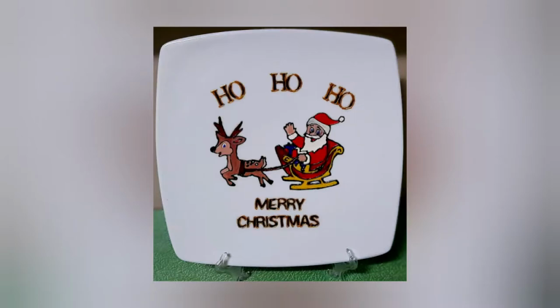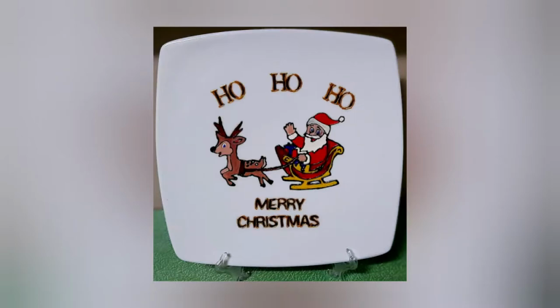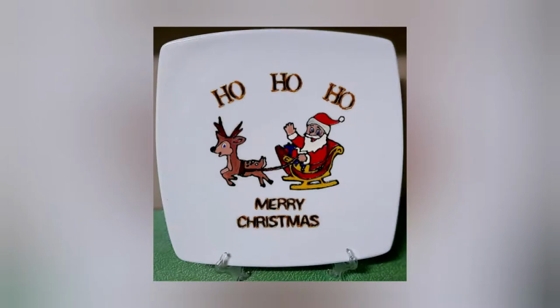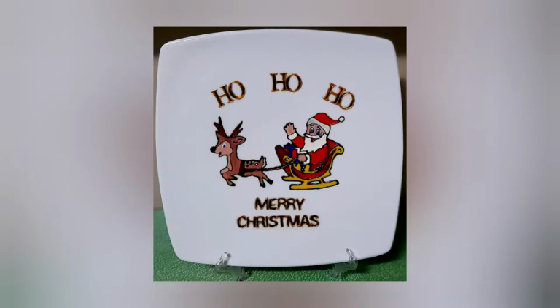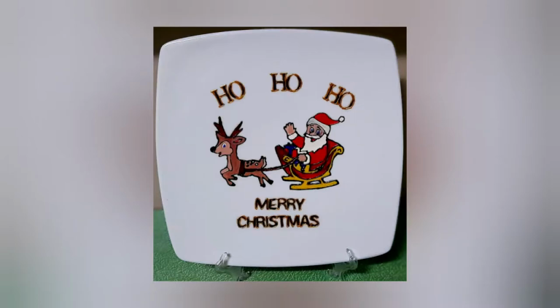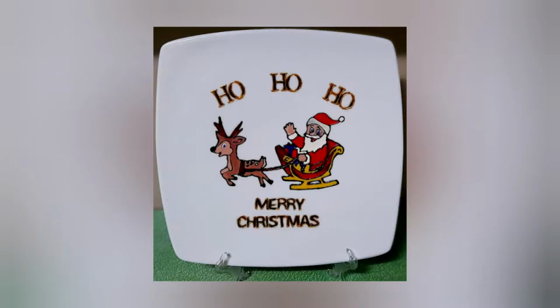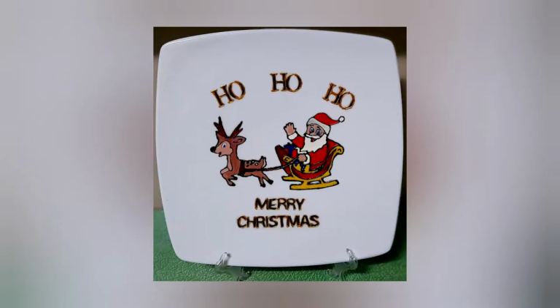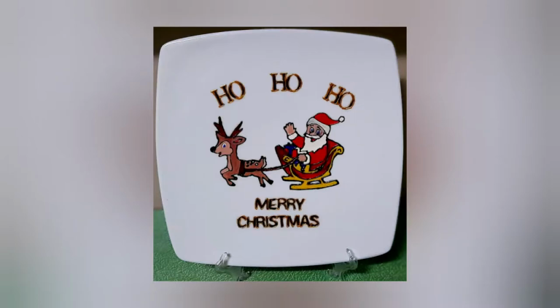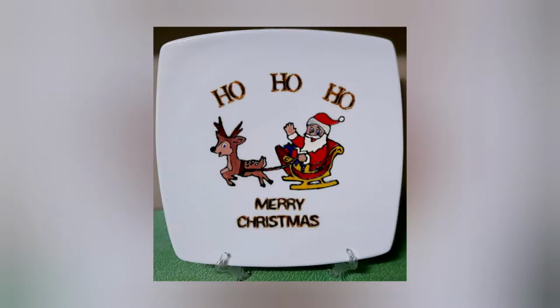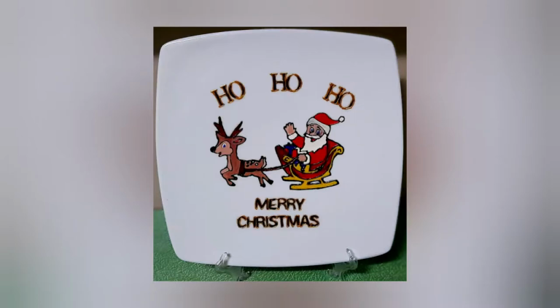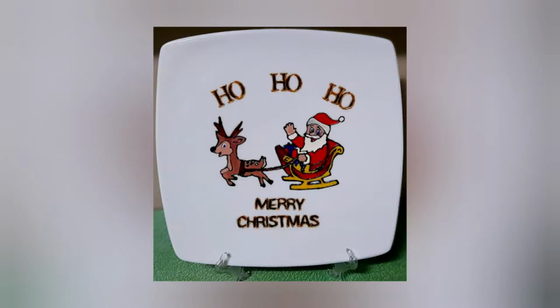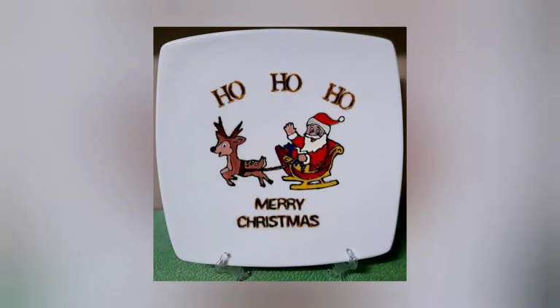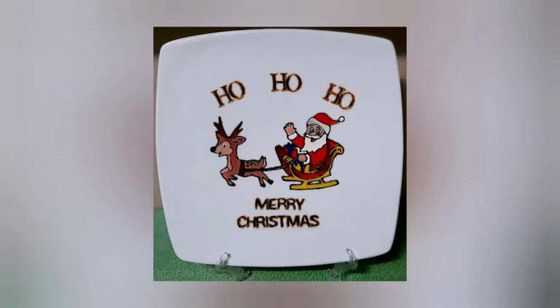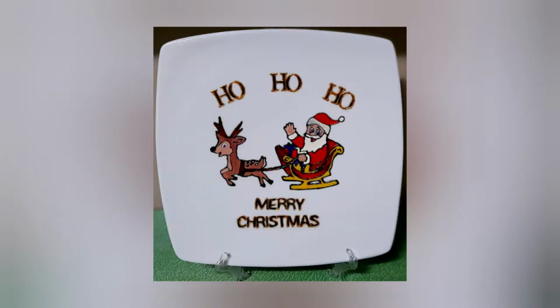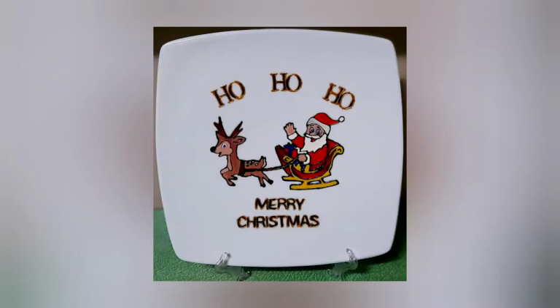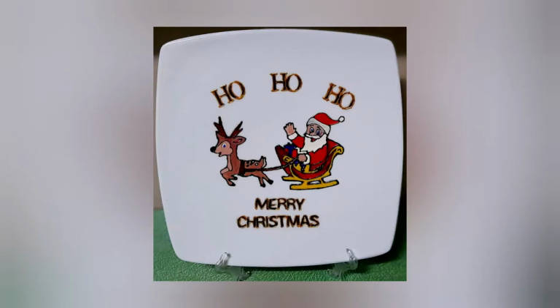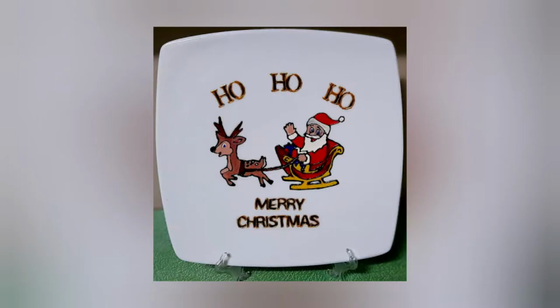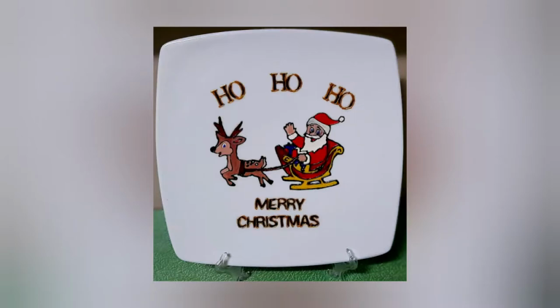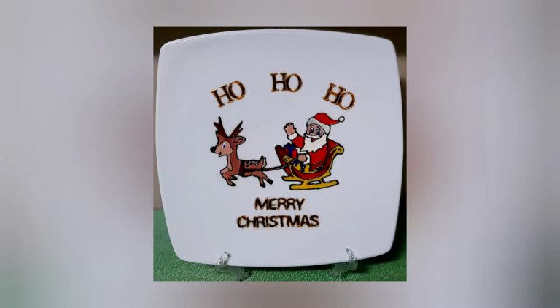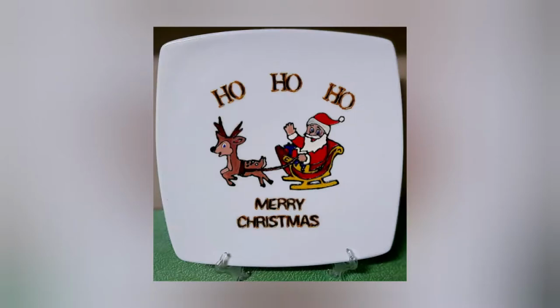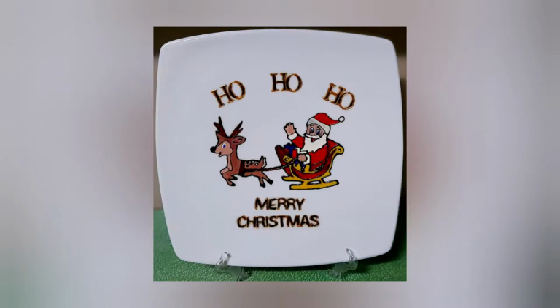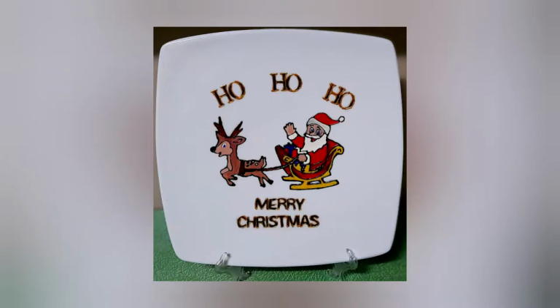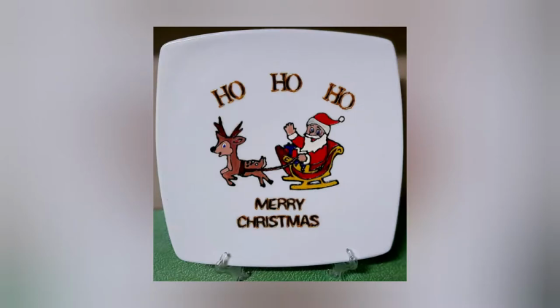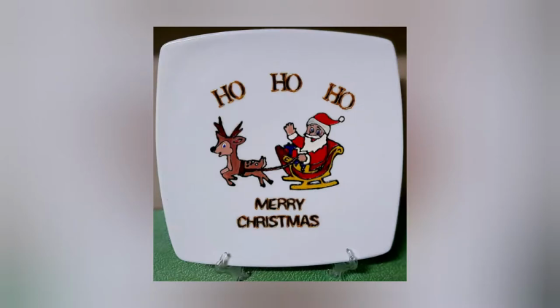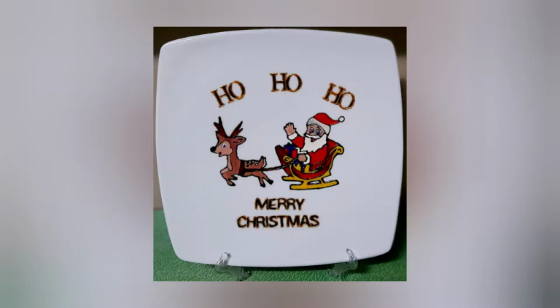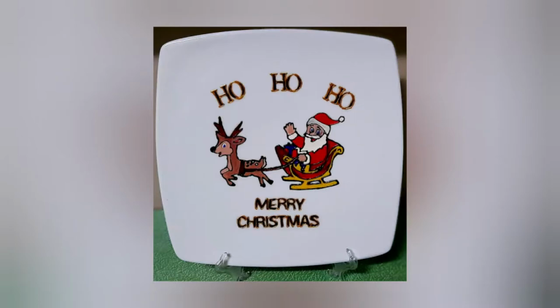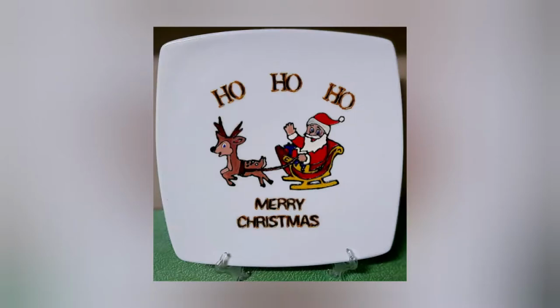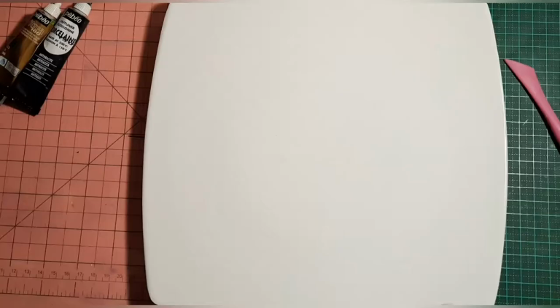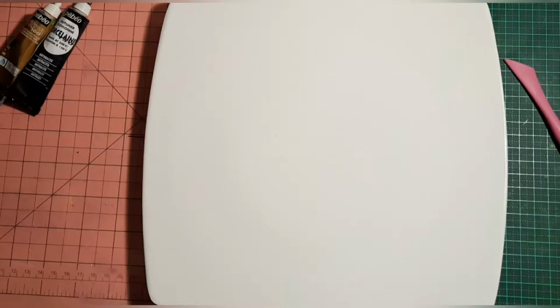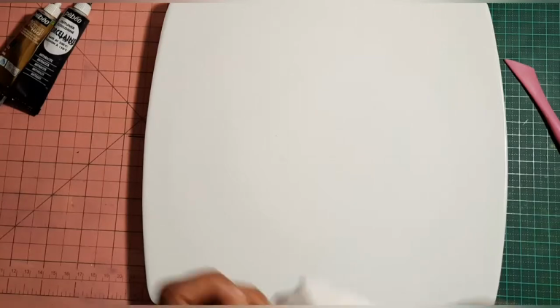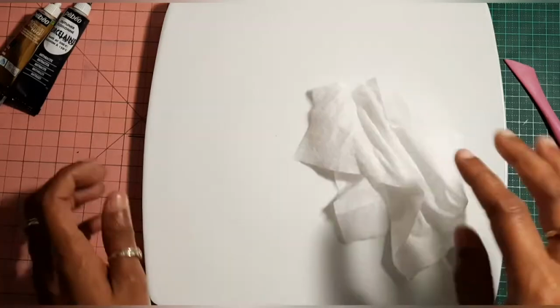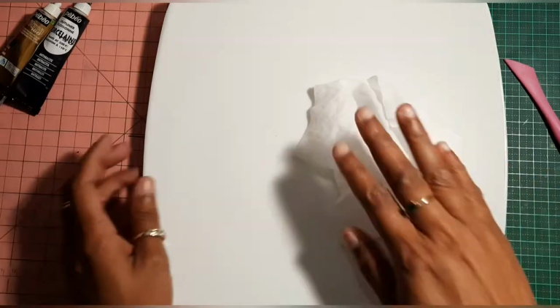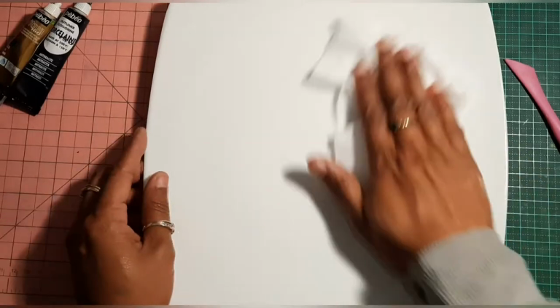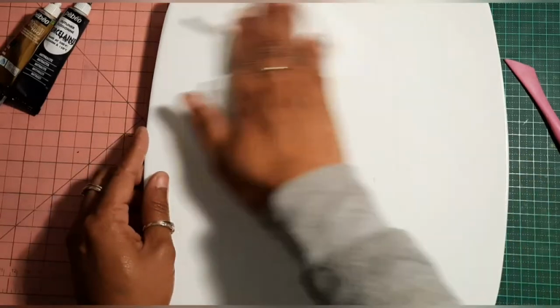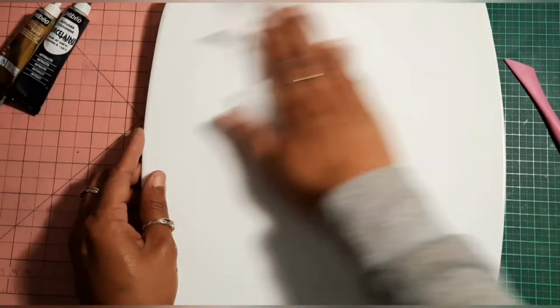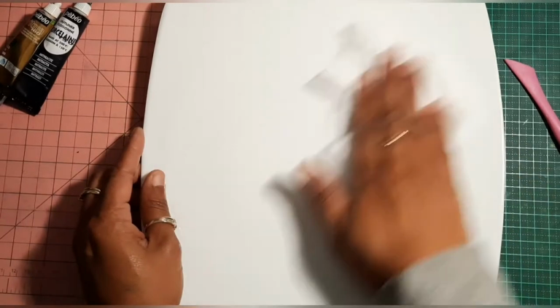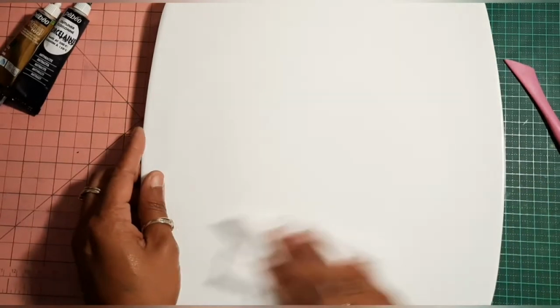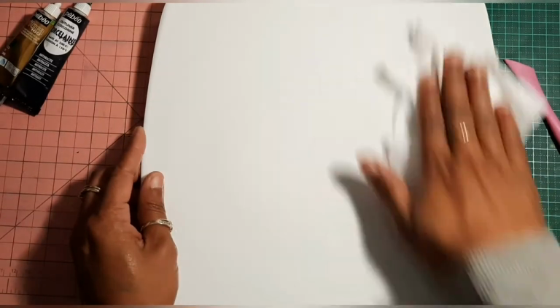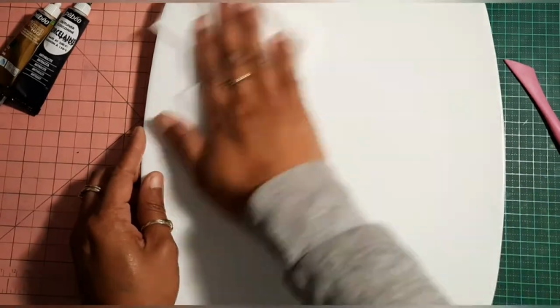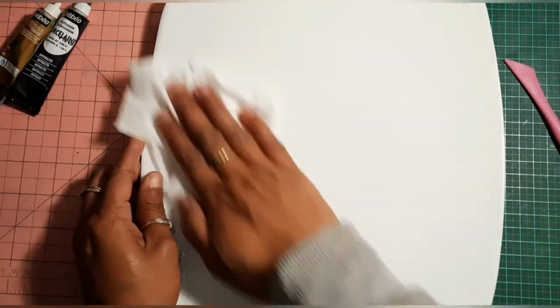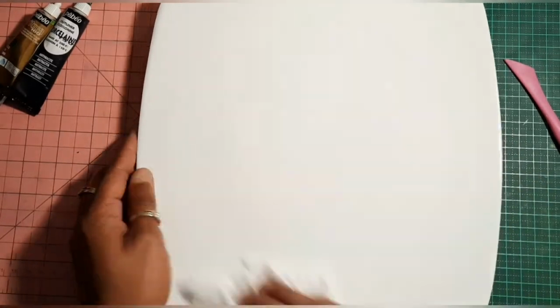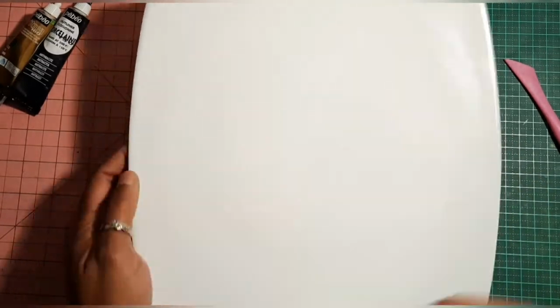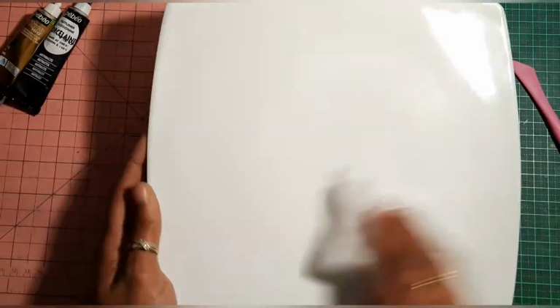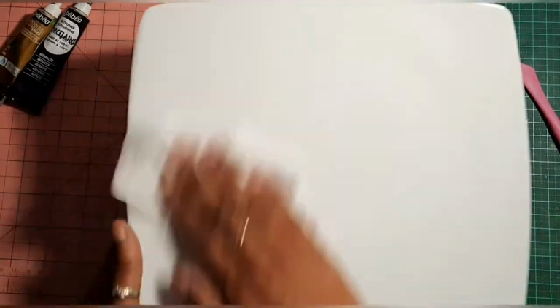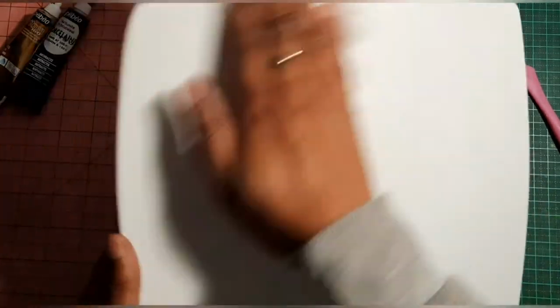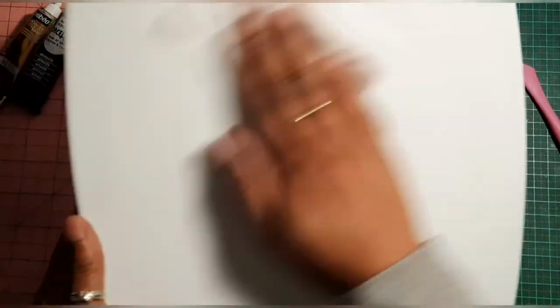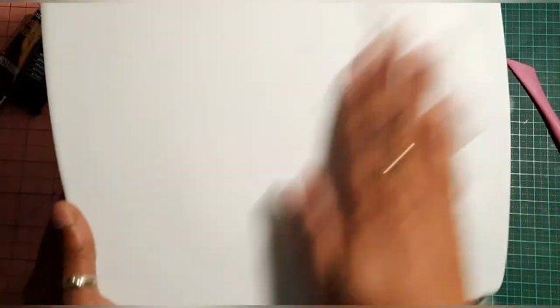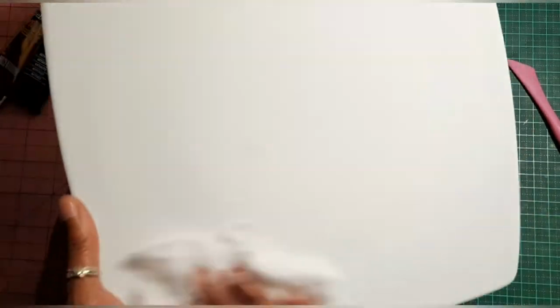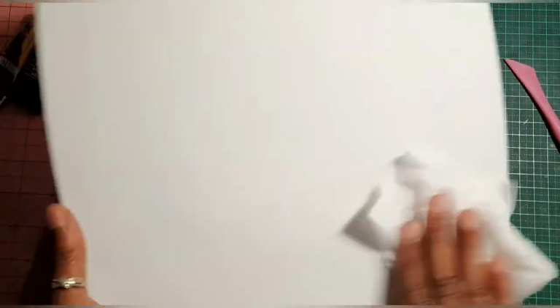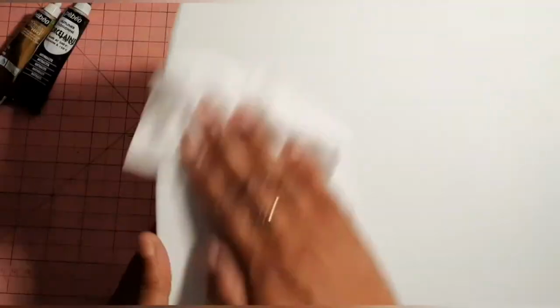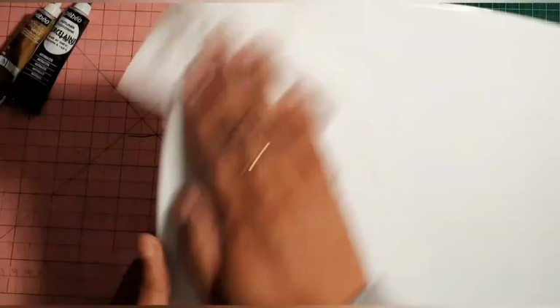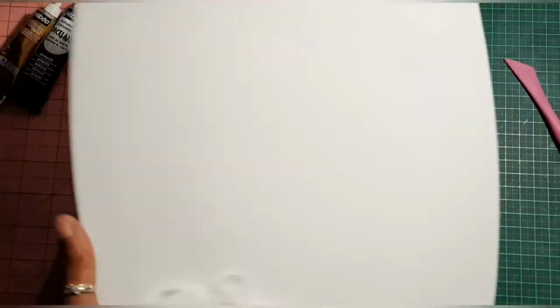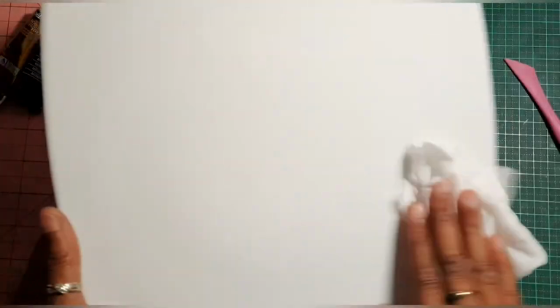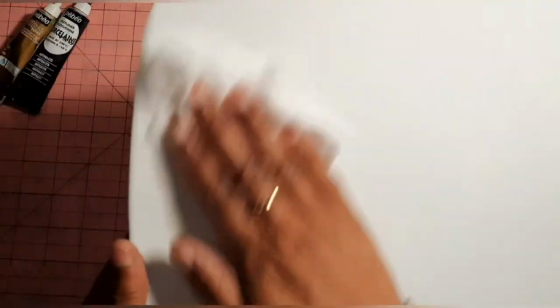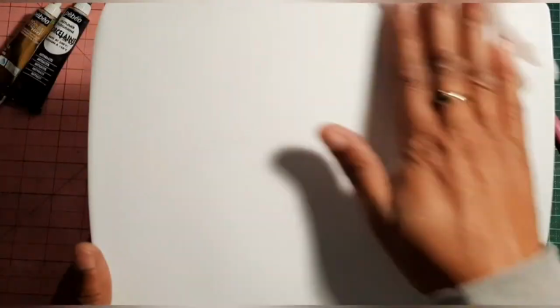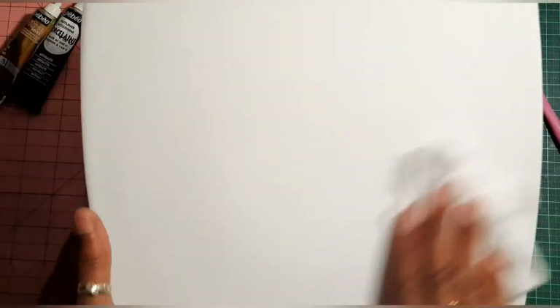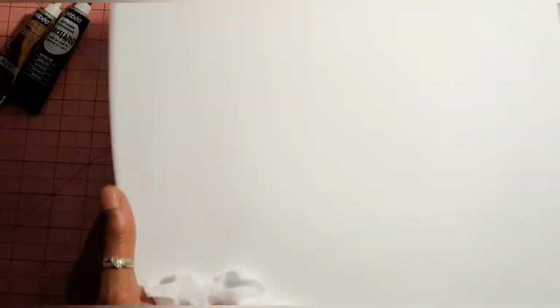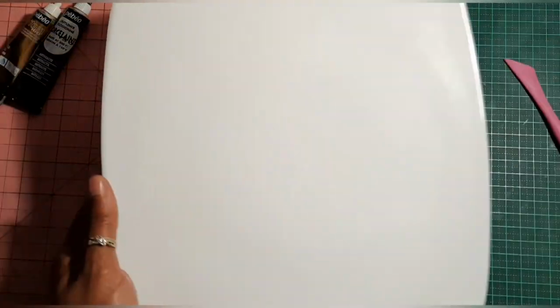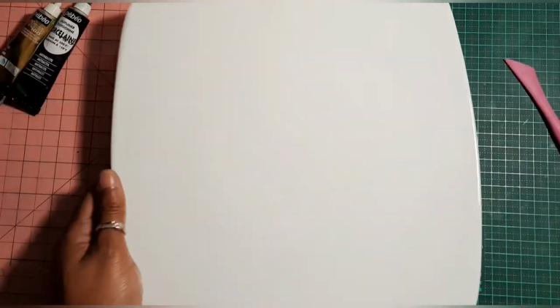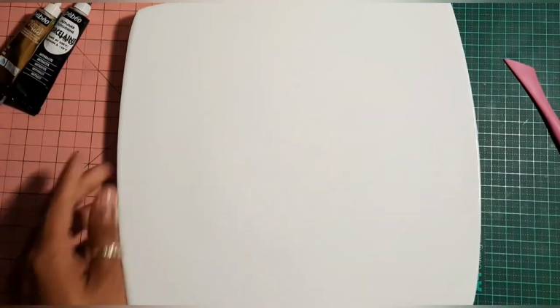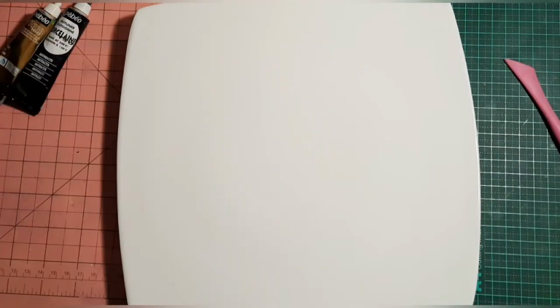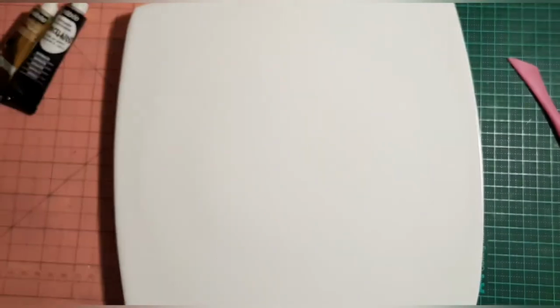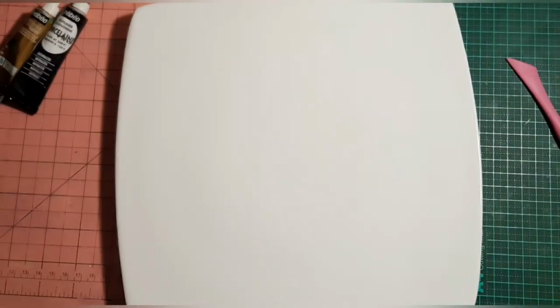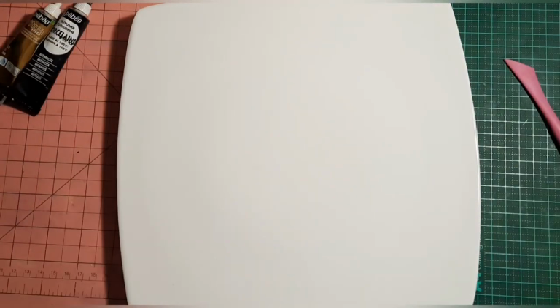Let's get started. First I'm going to clean my plate with a baby wipe, making sure there's no dust on the plate.